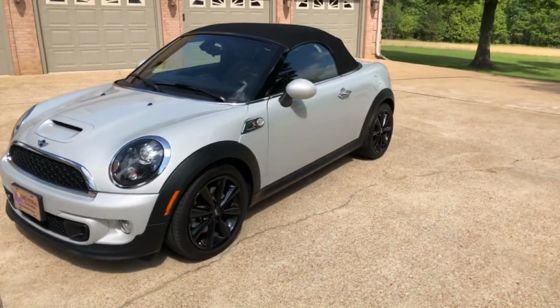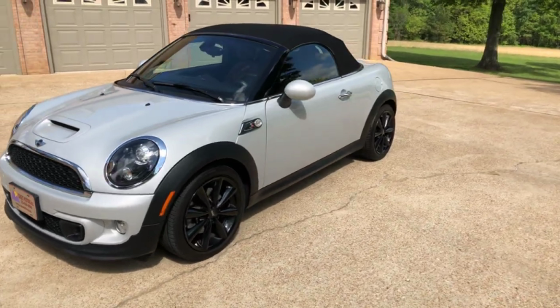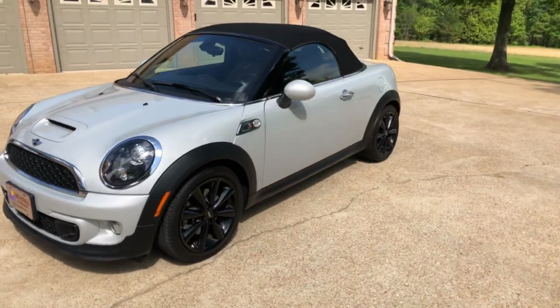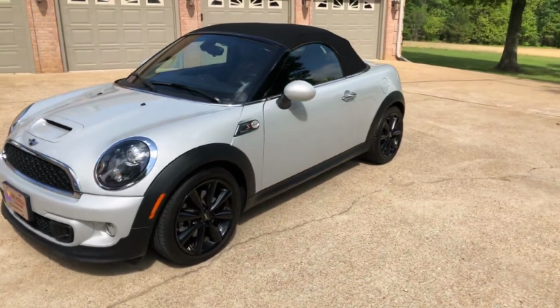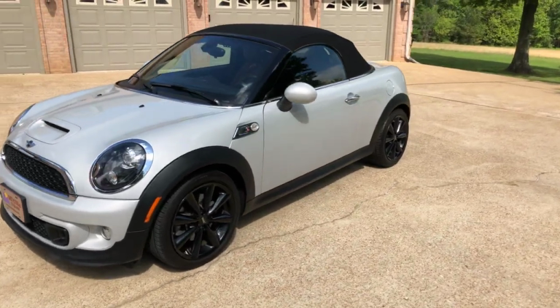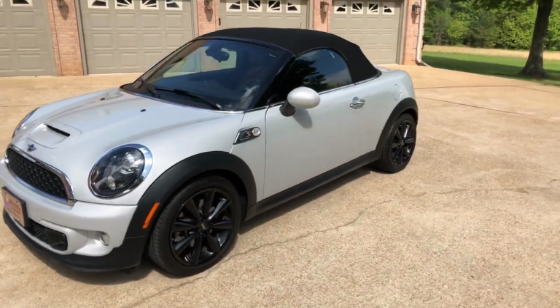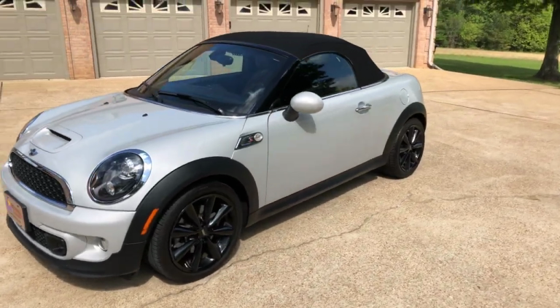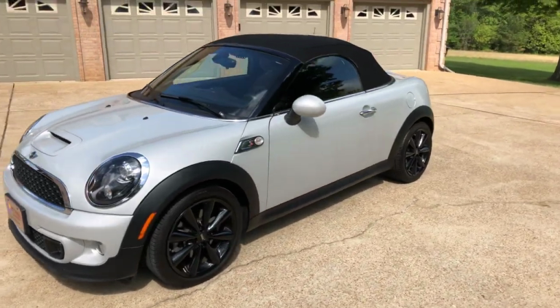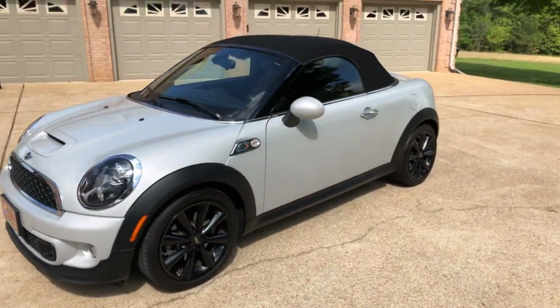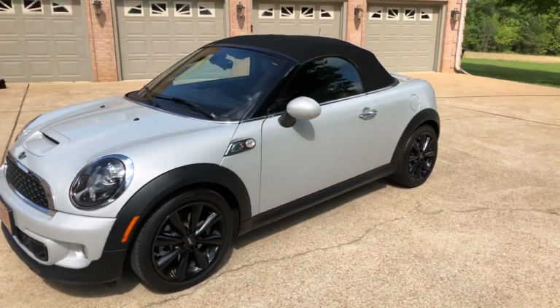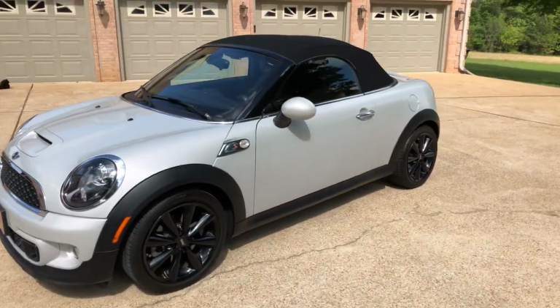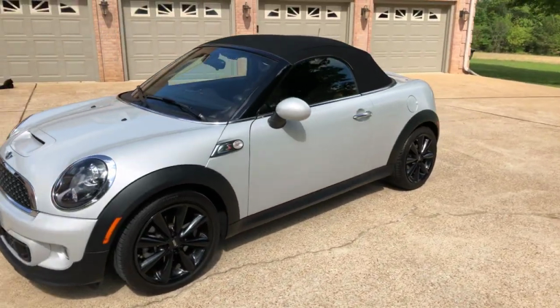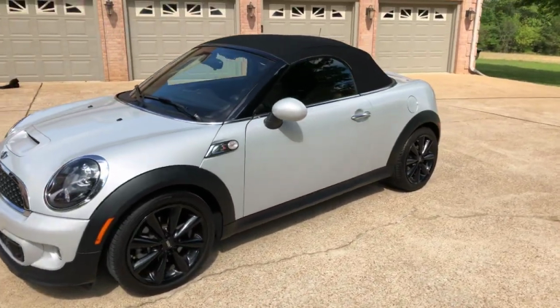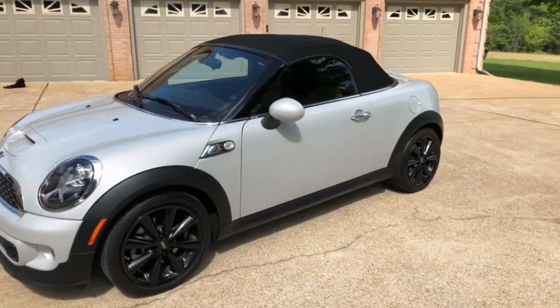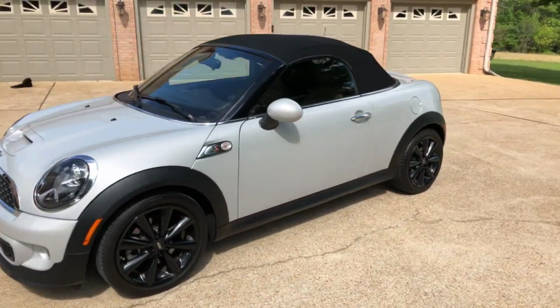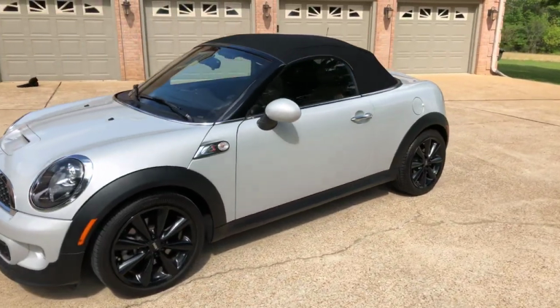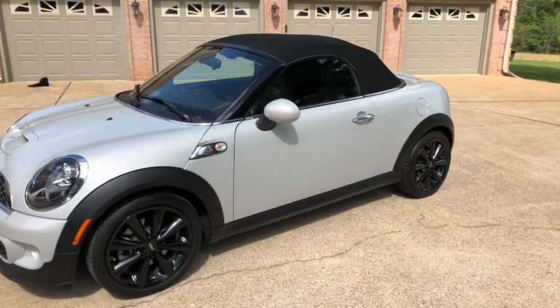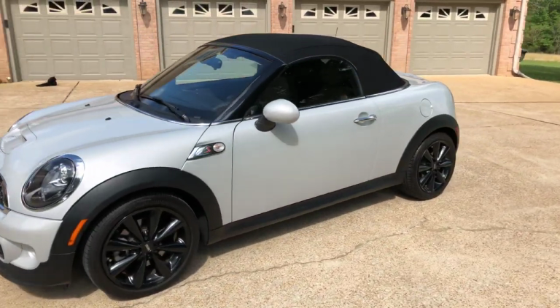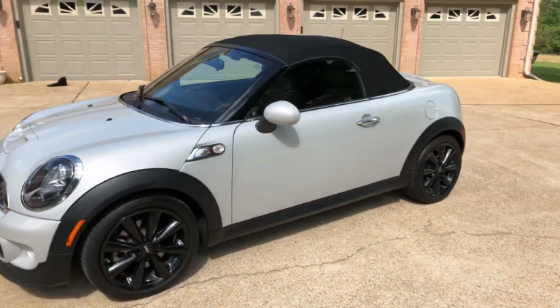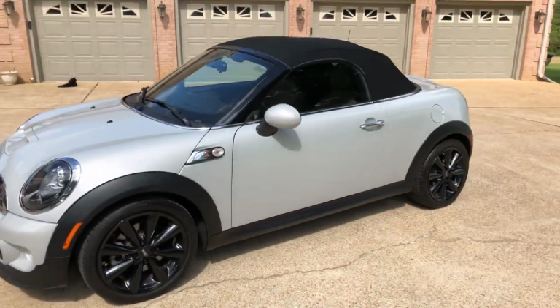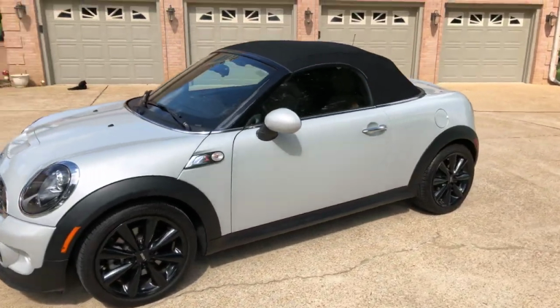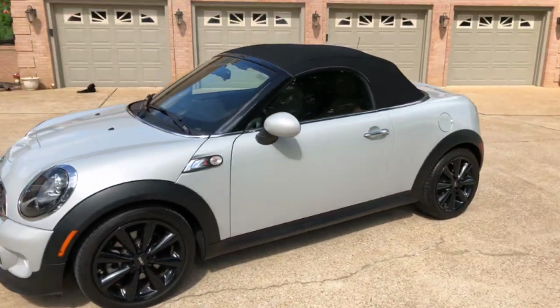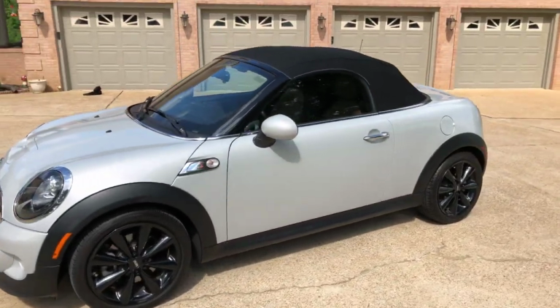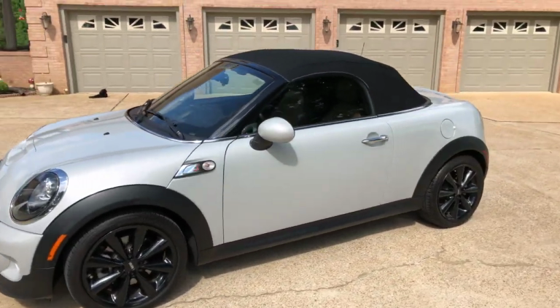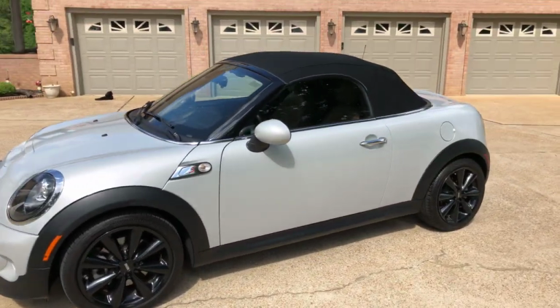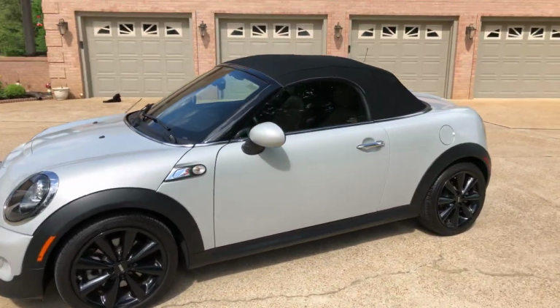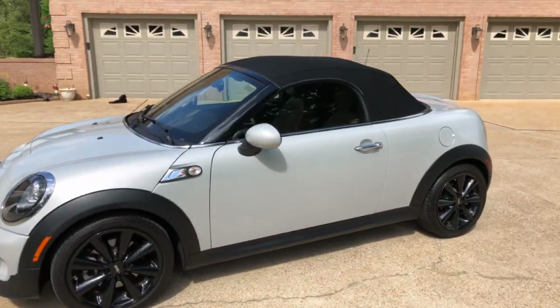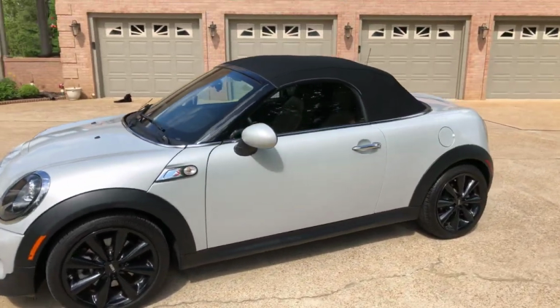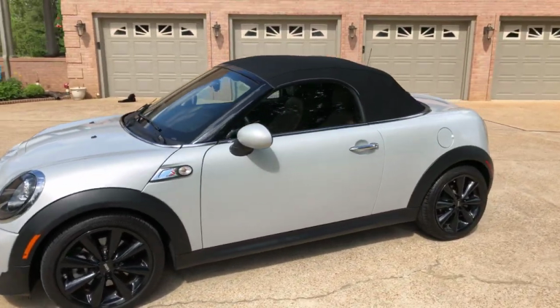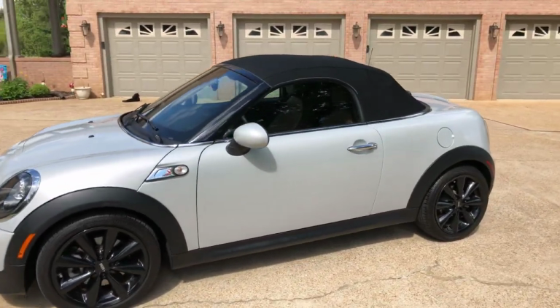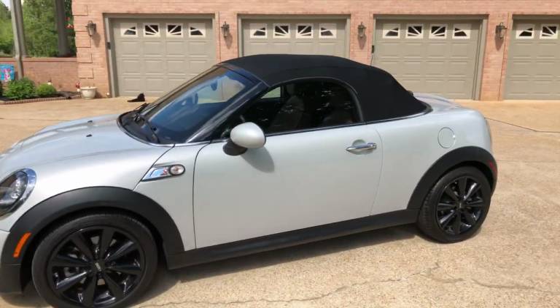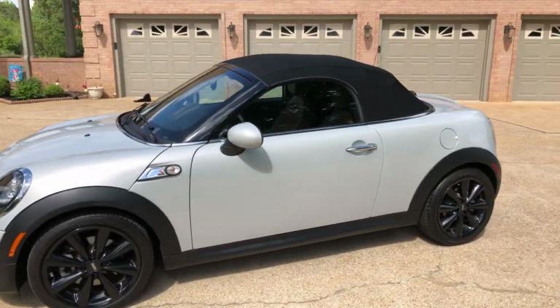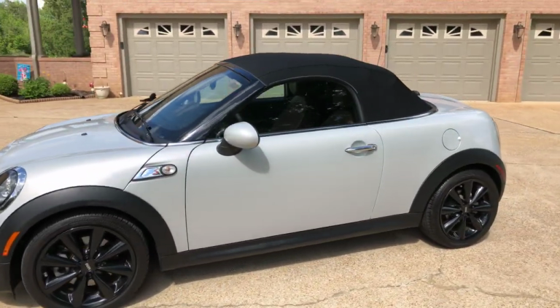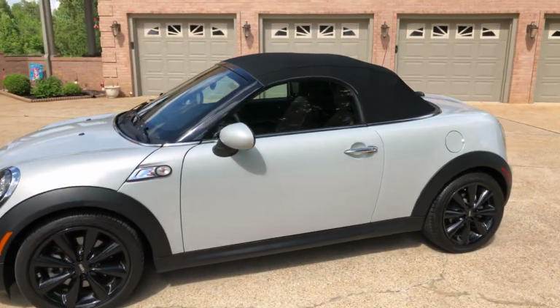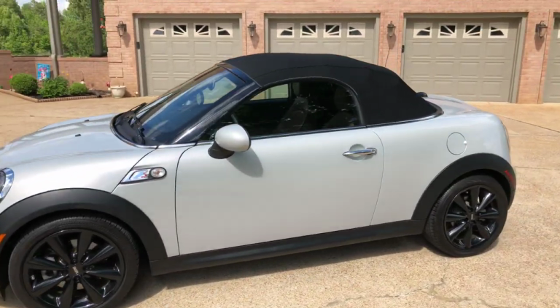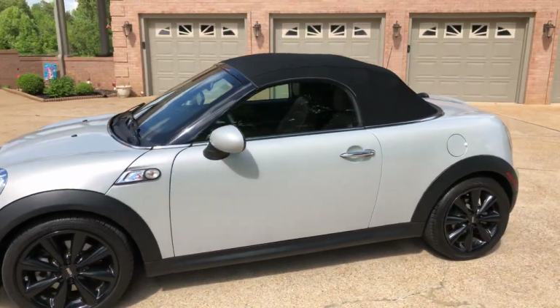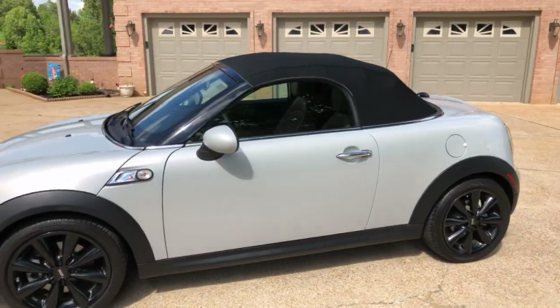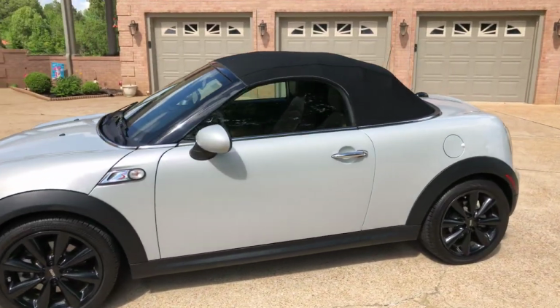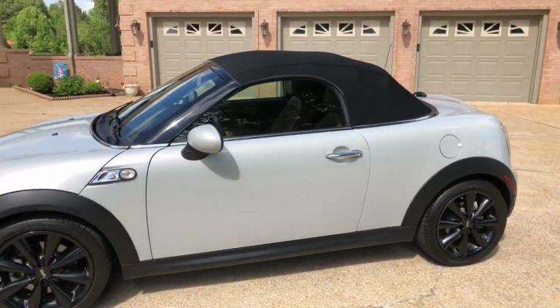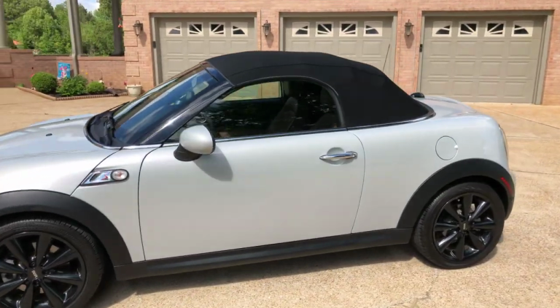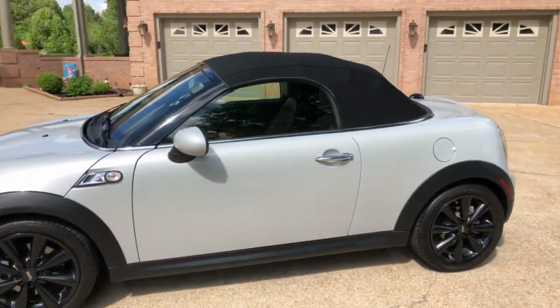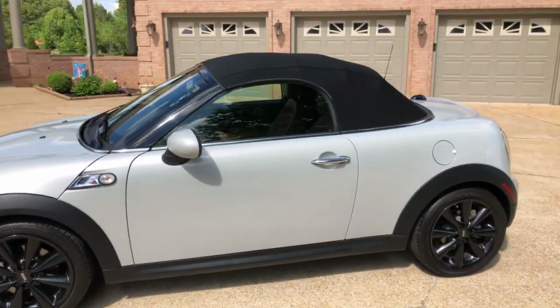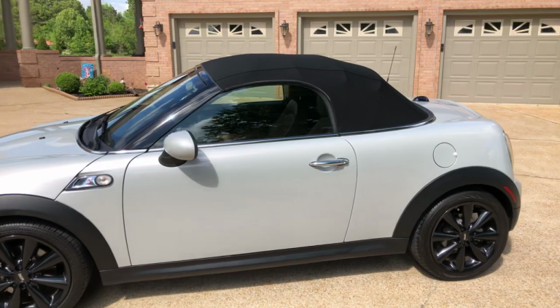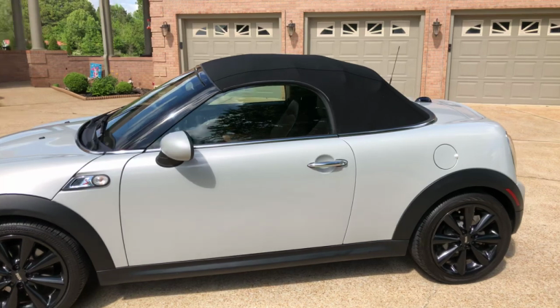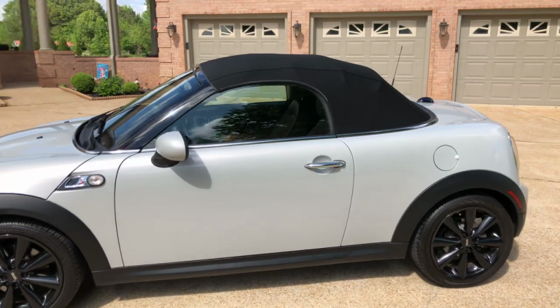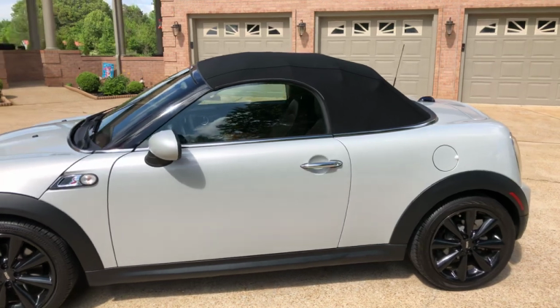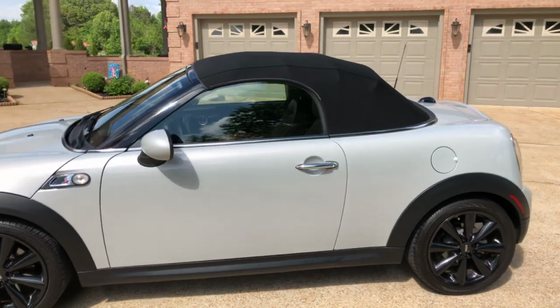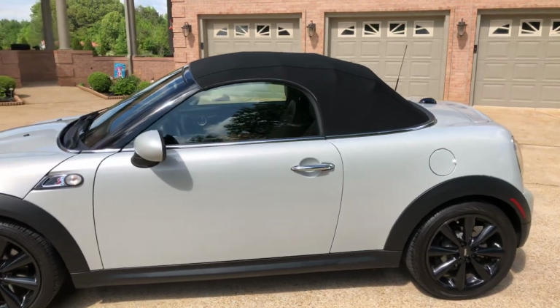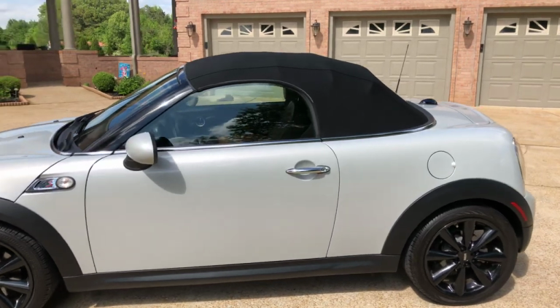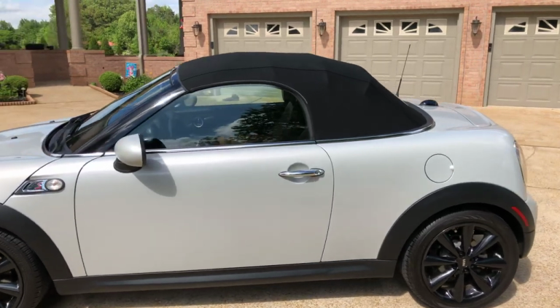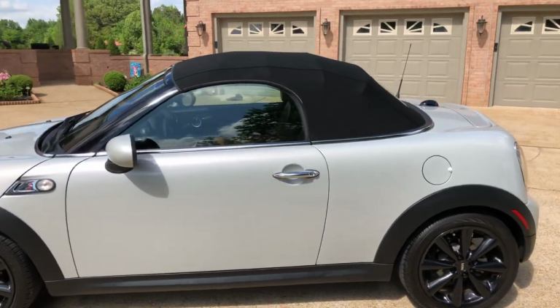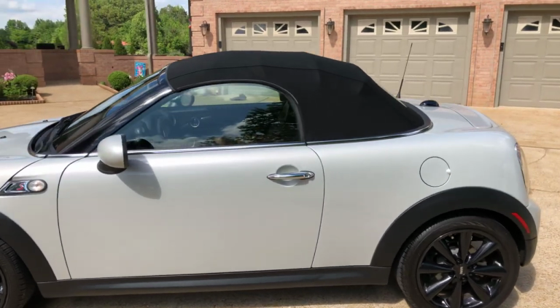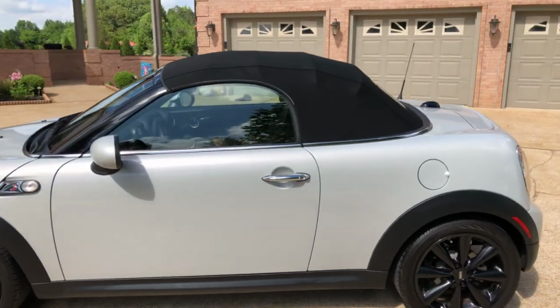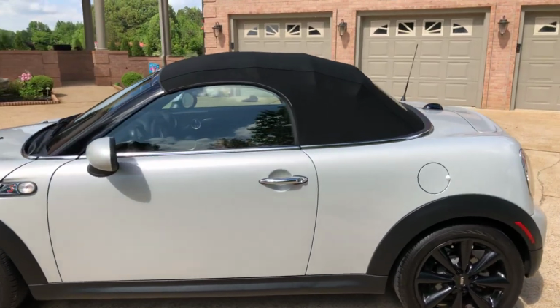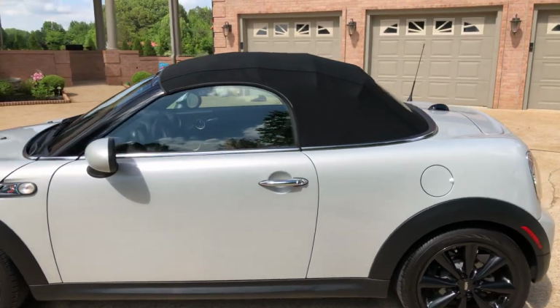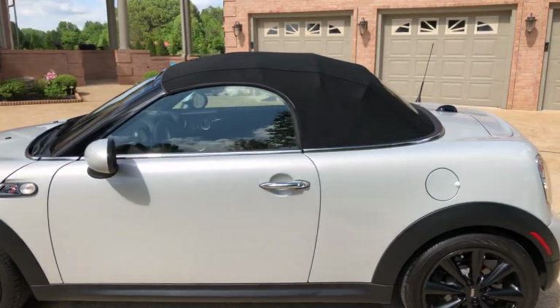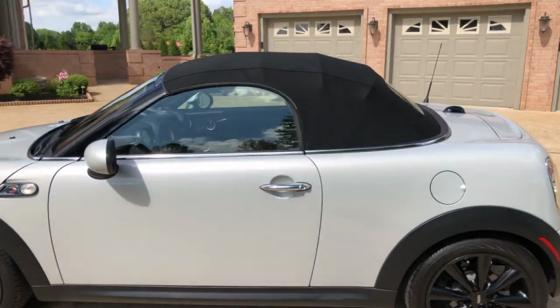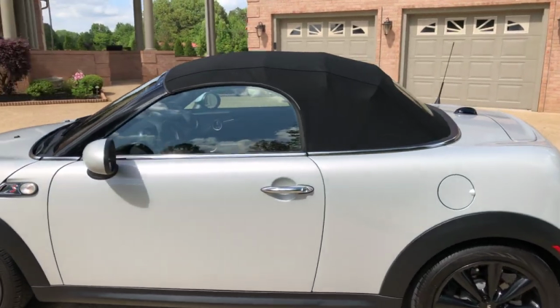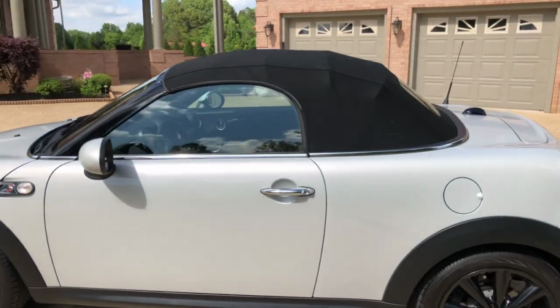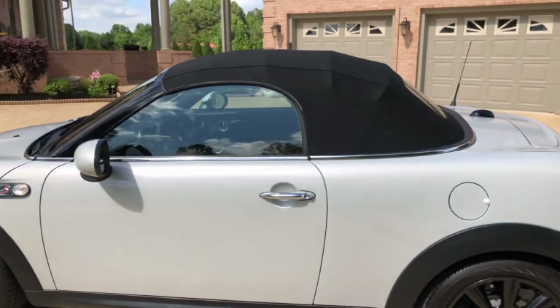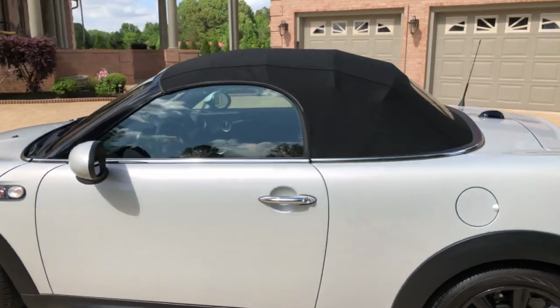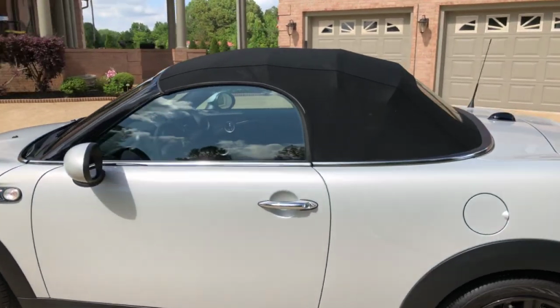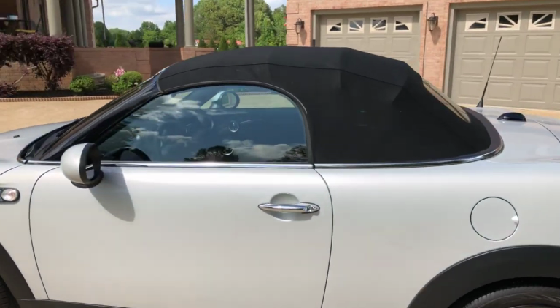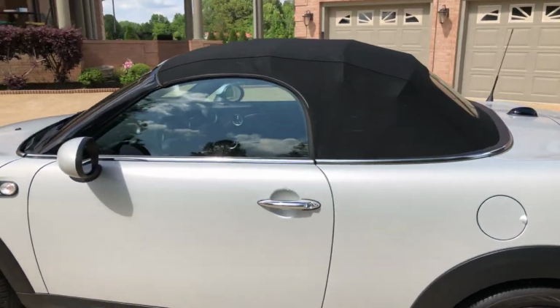It does have a clean Carfax, non-smoker, in like-new condition inside and out.